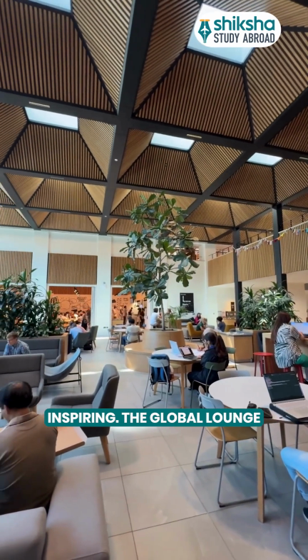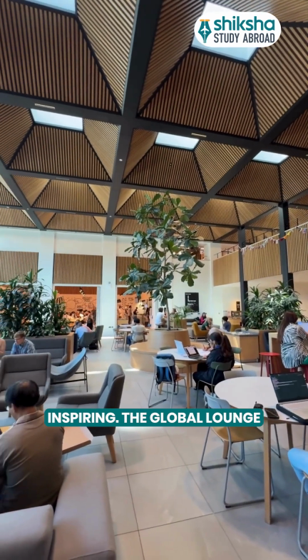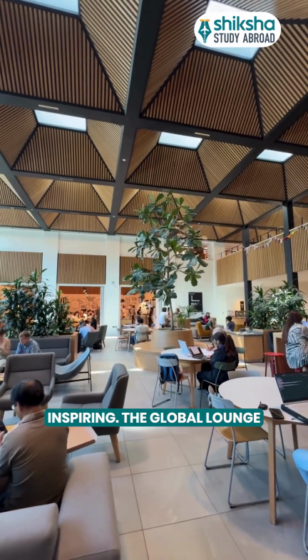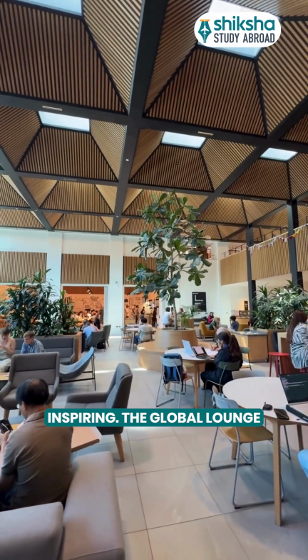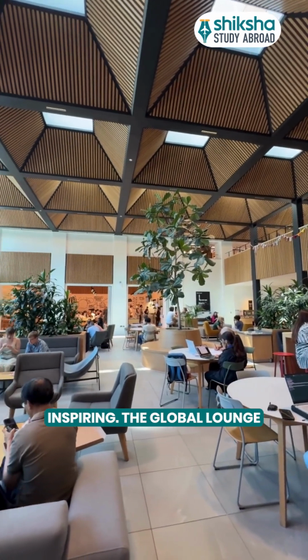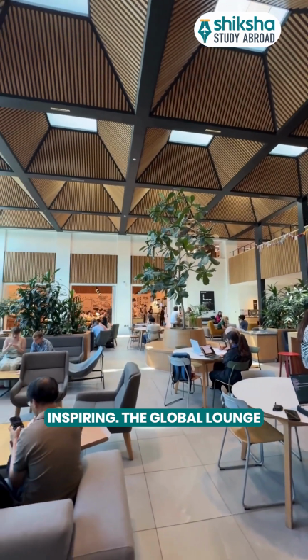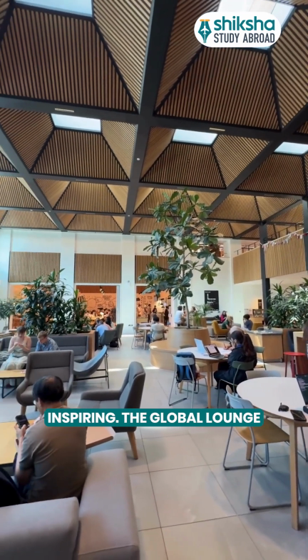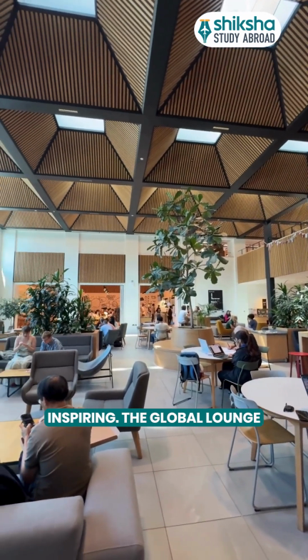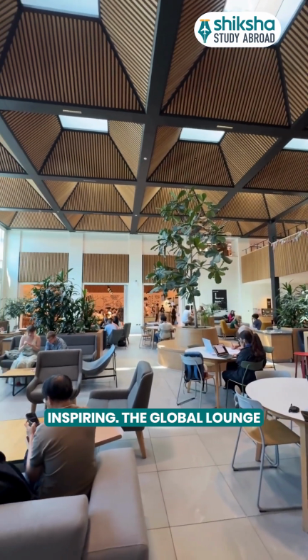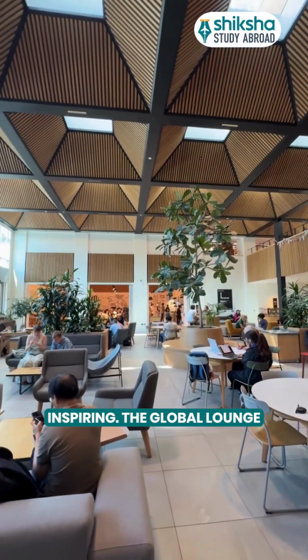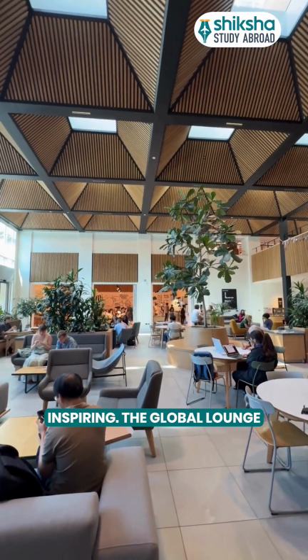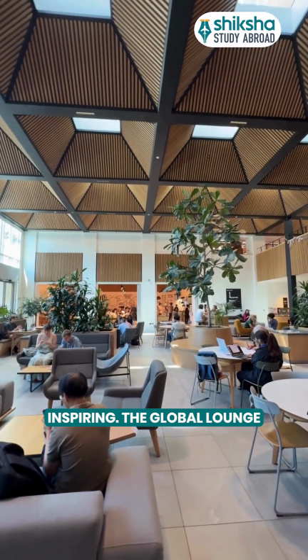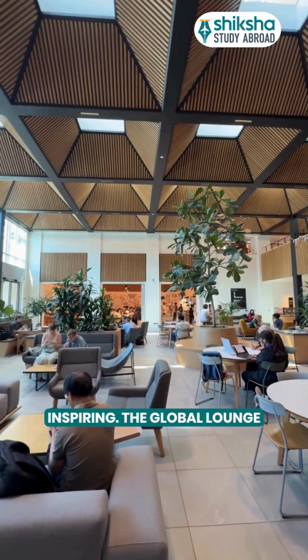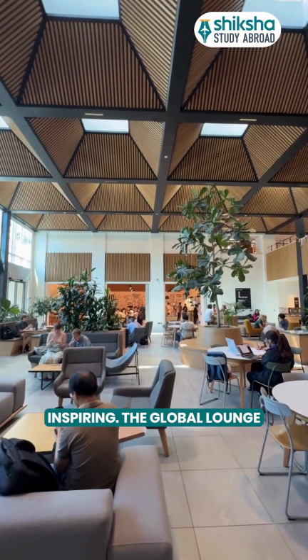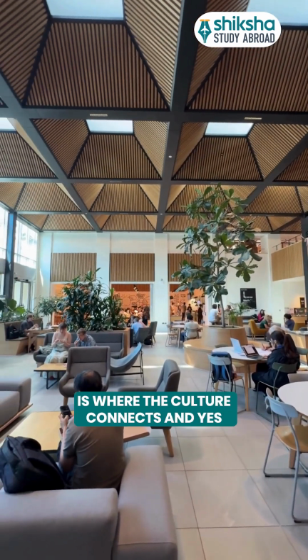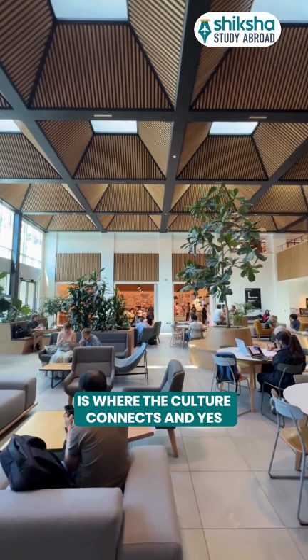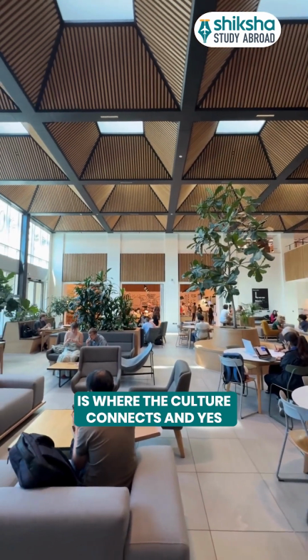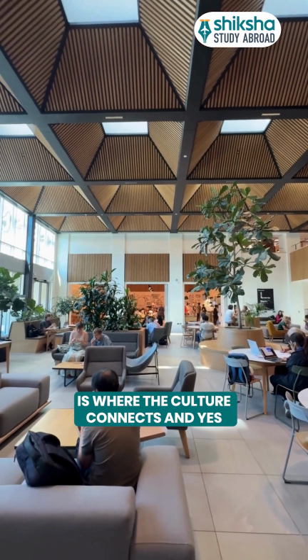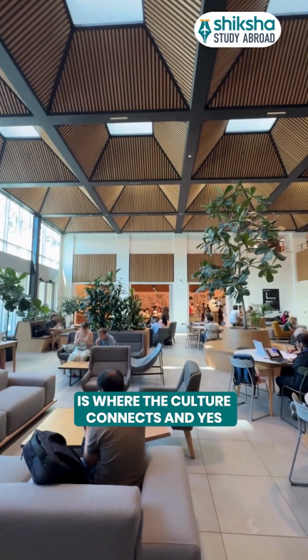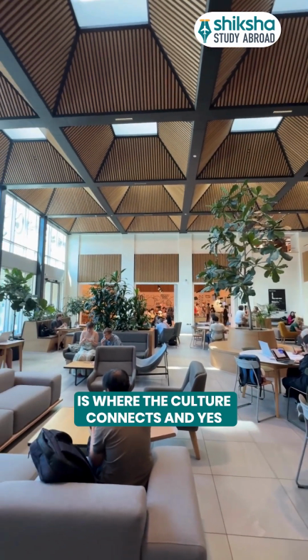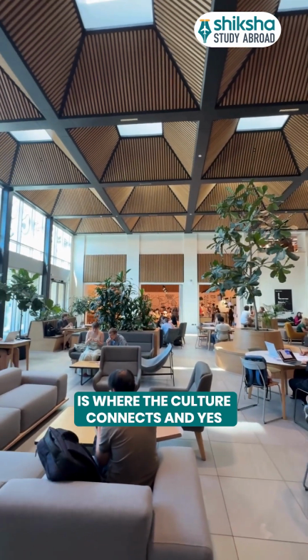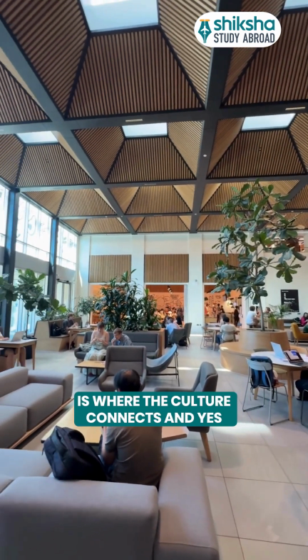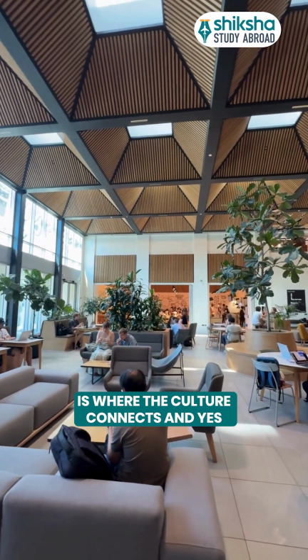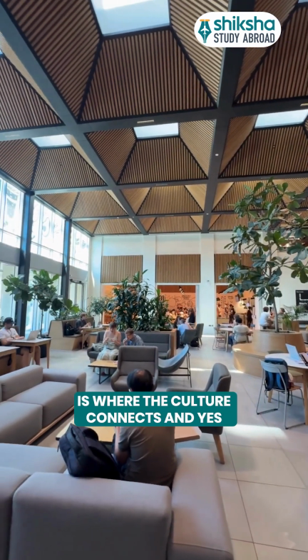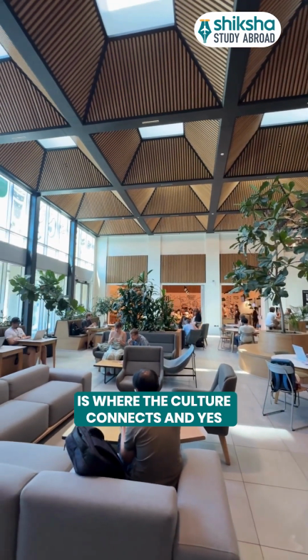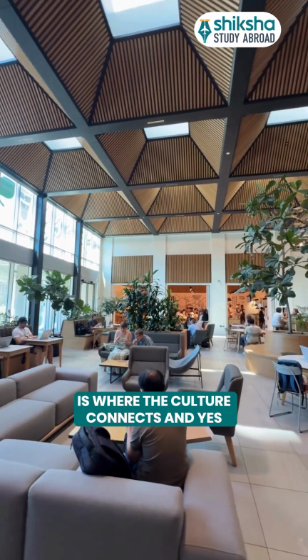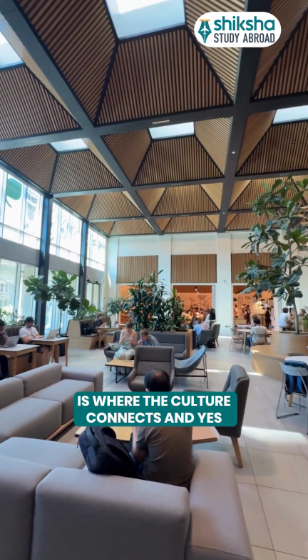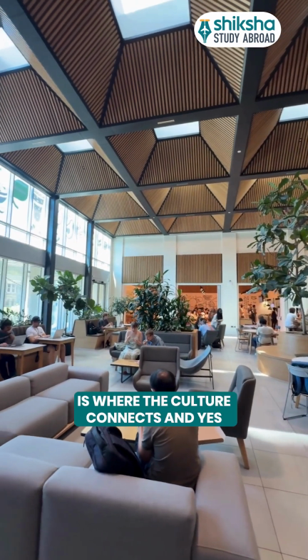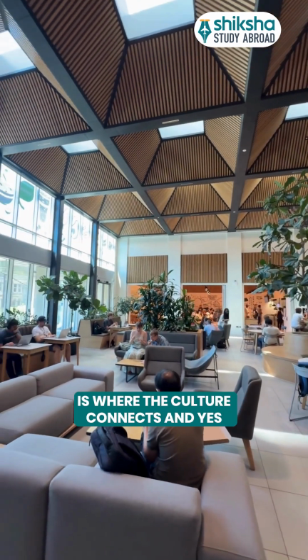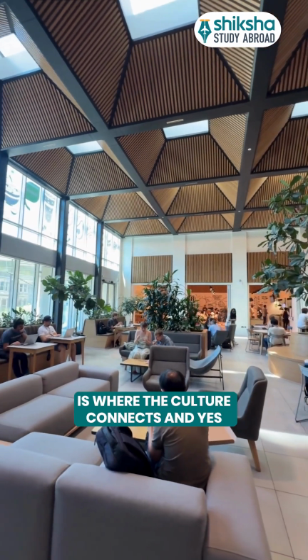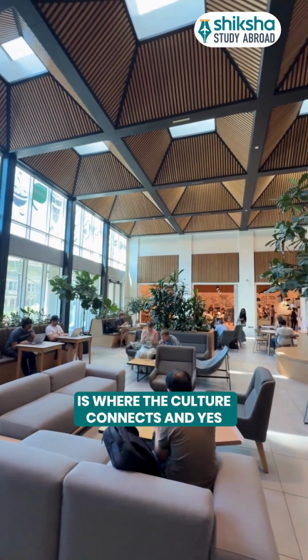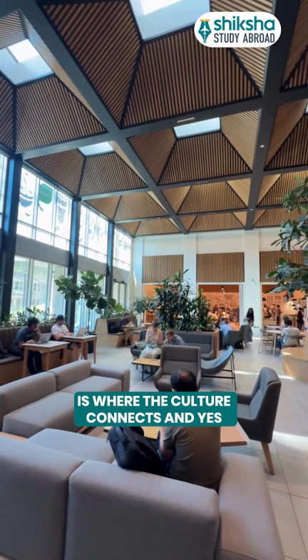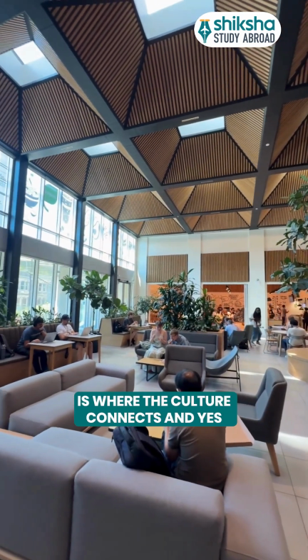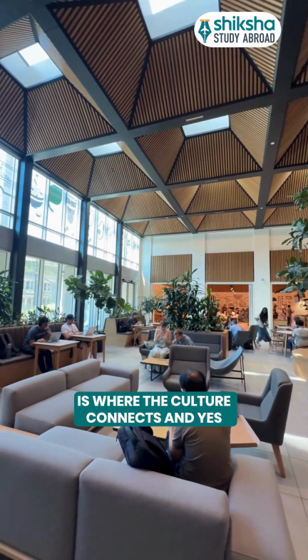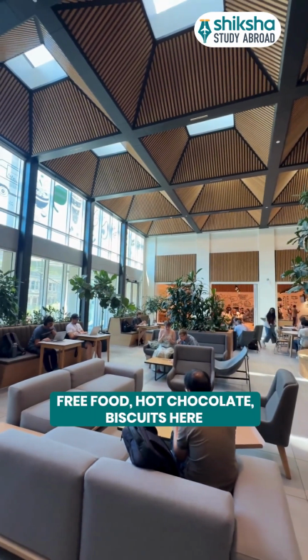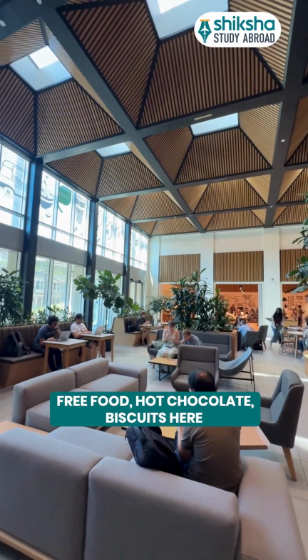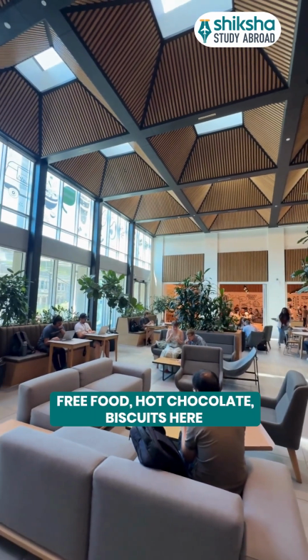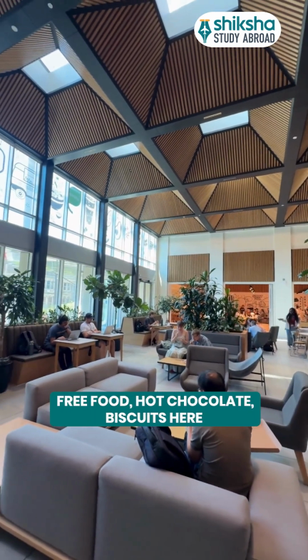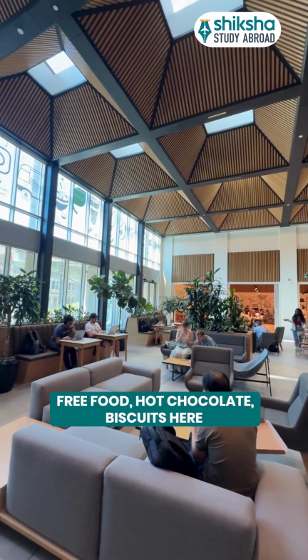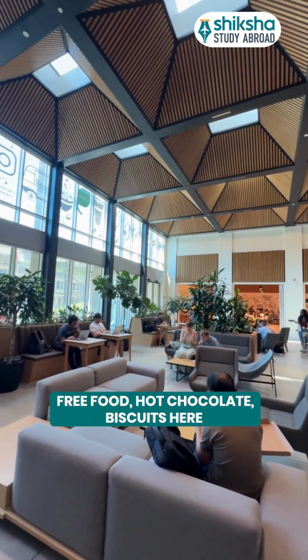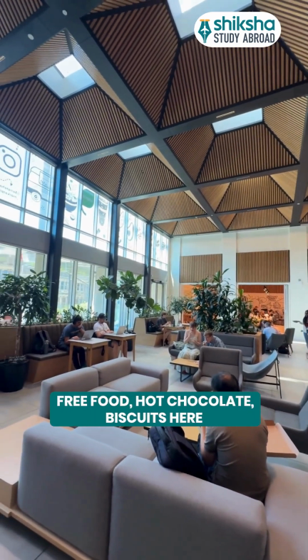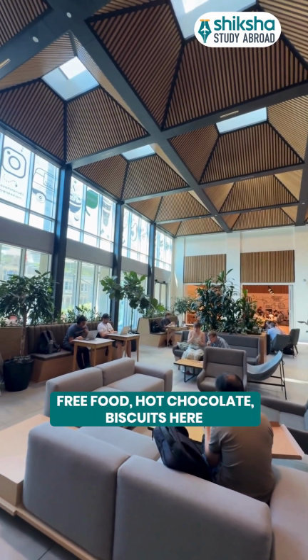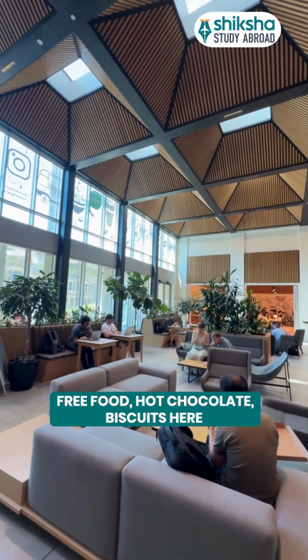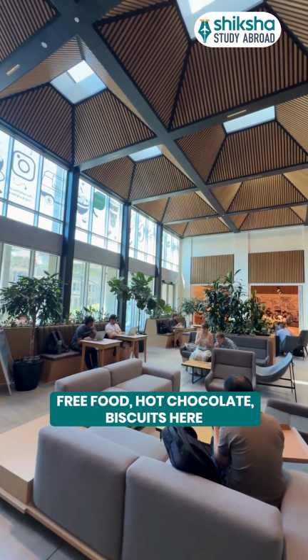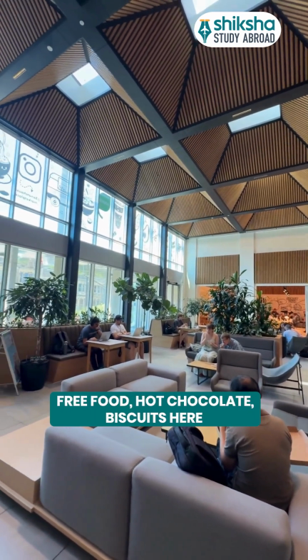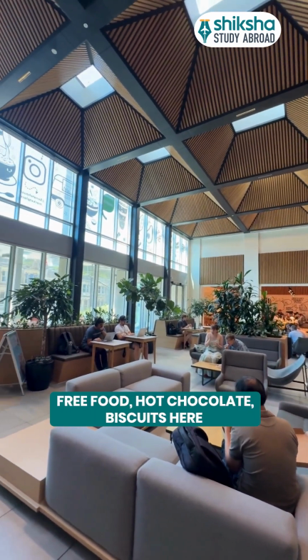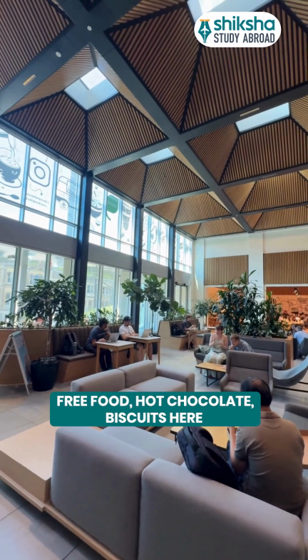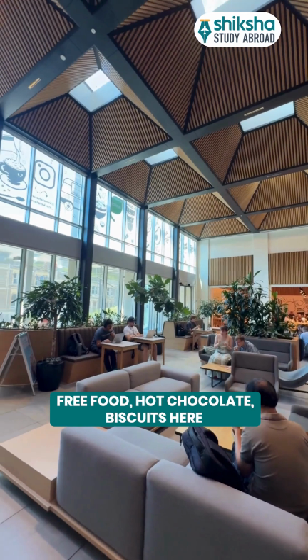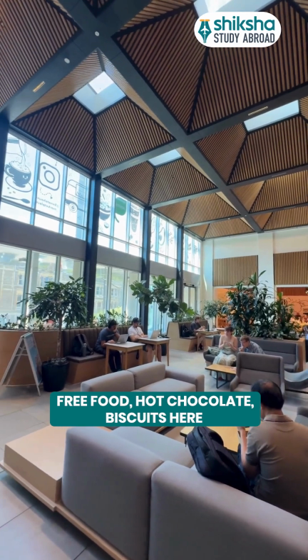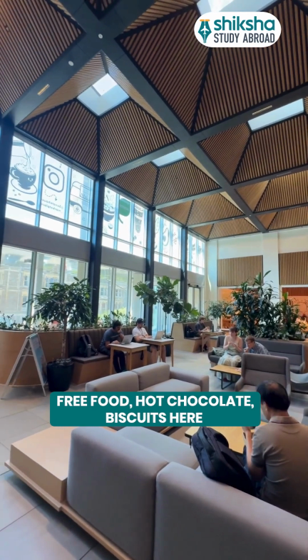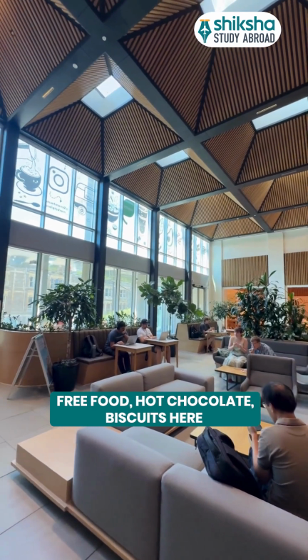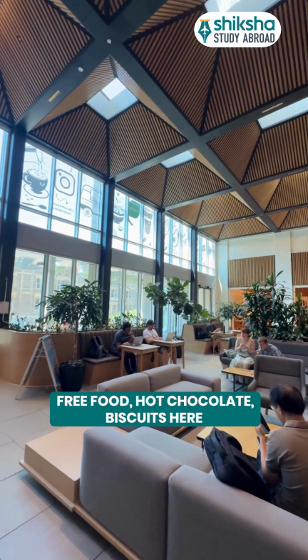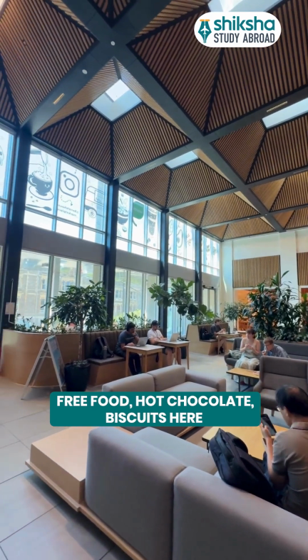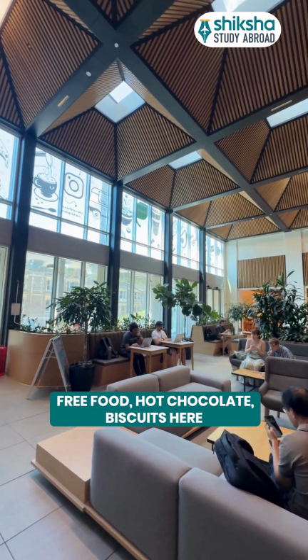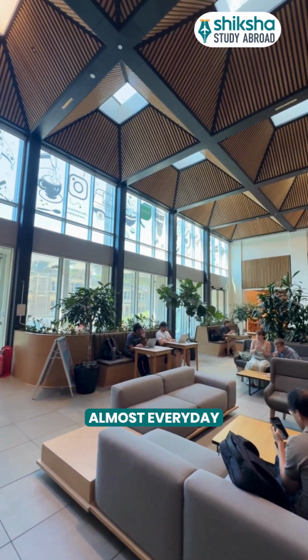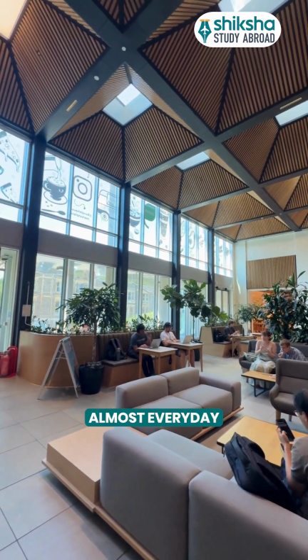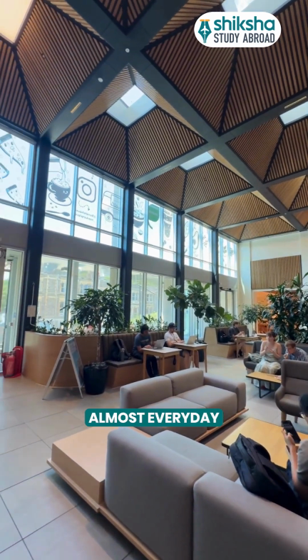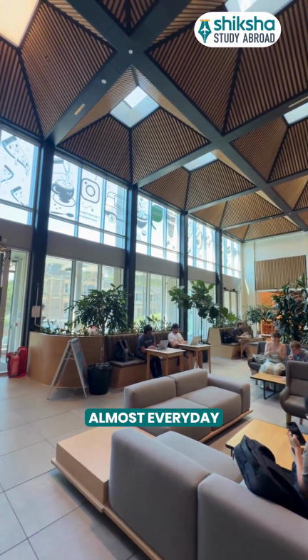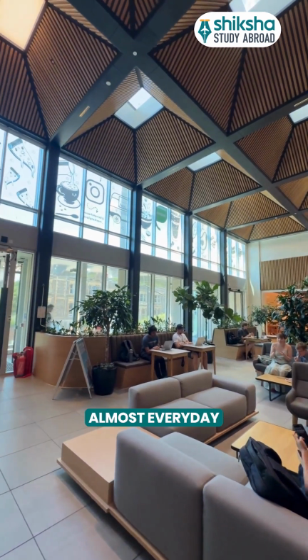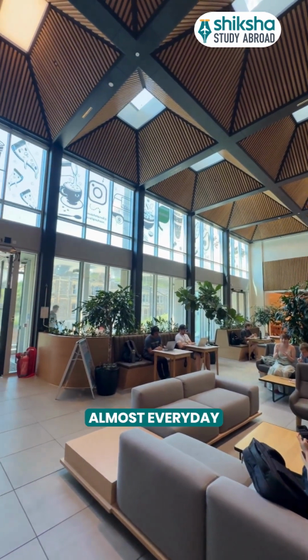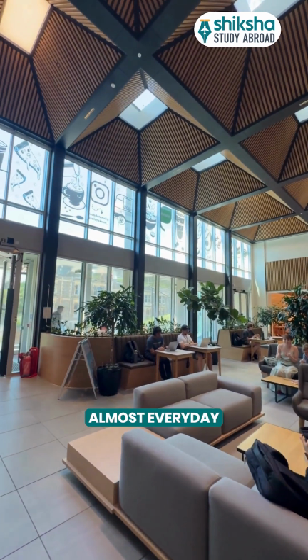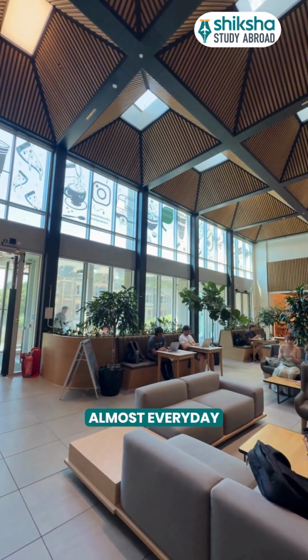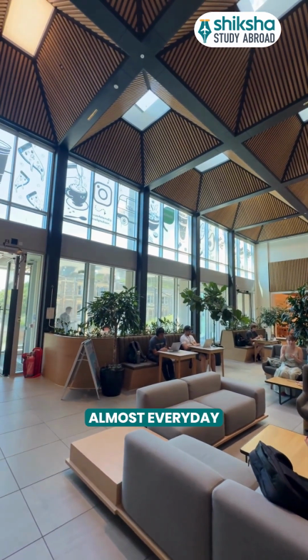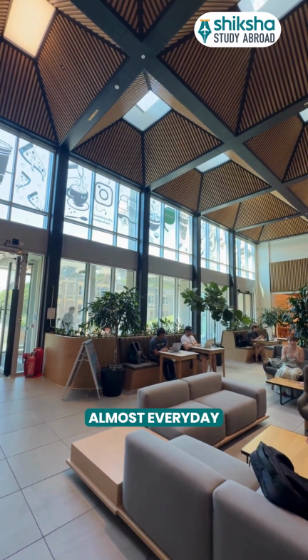The Global Lounge is where culture connects and yes, free food — hot chocolate and biscuits here almost every day.